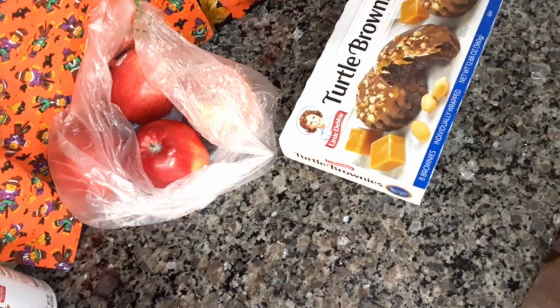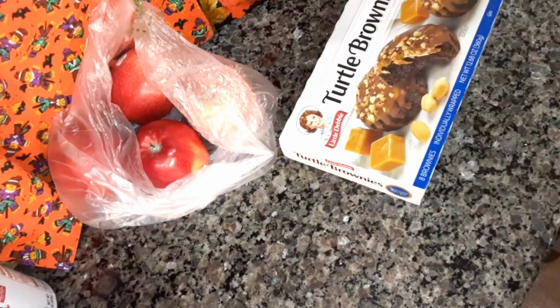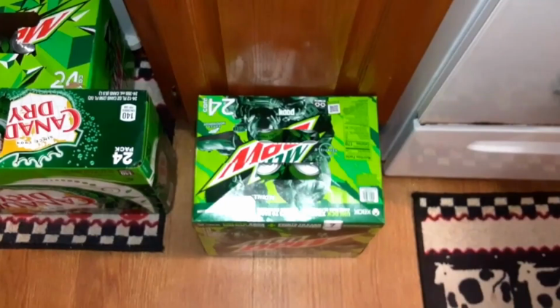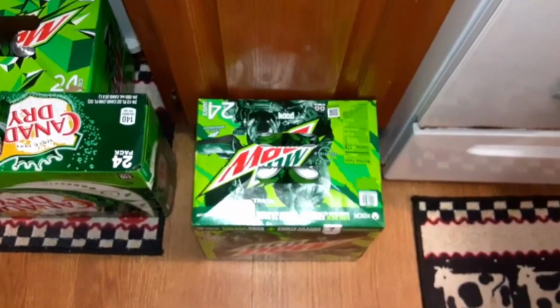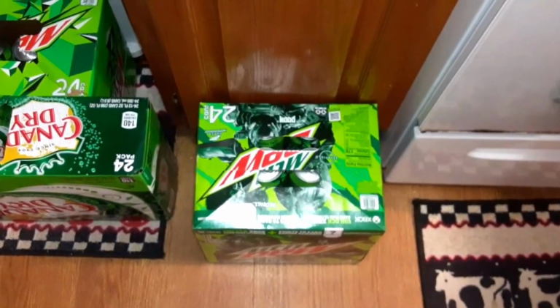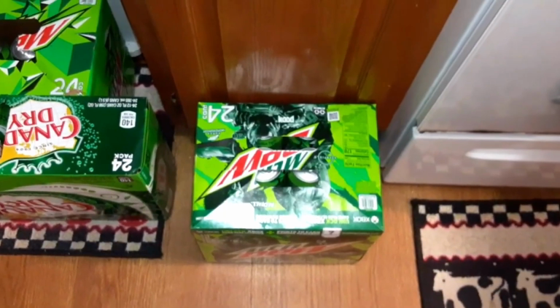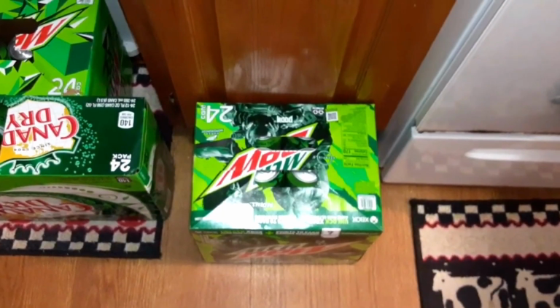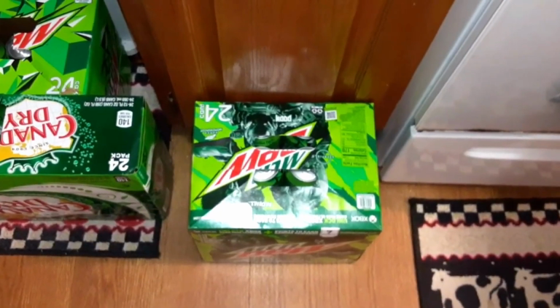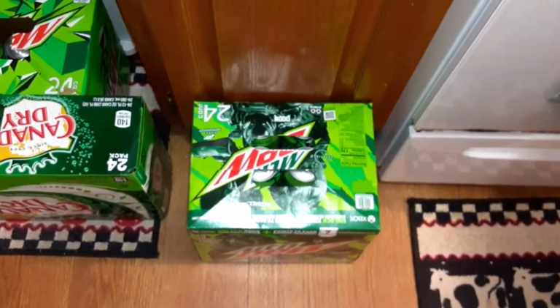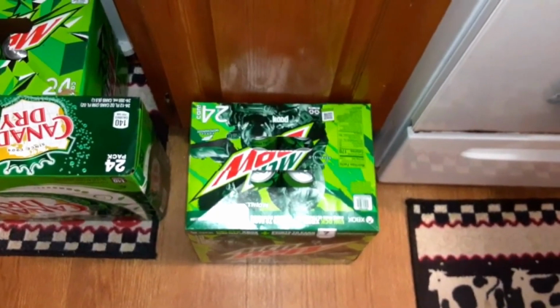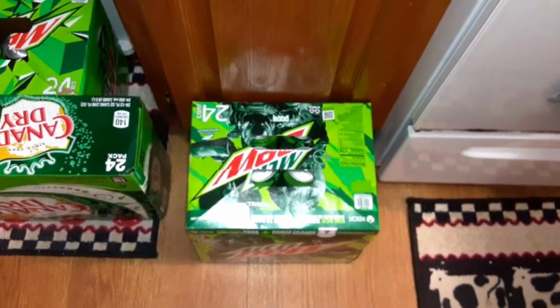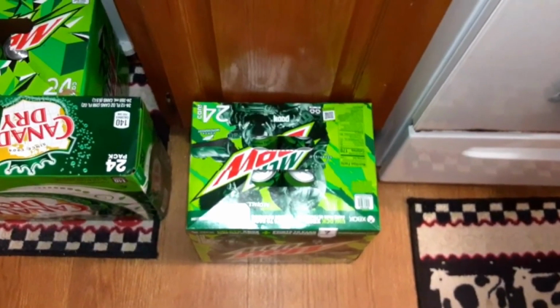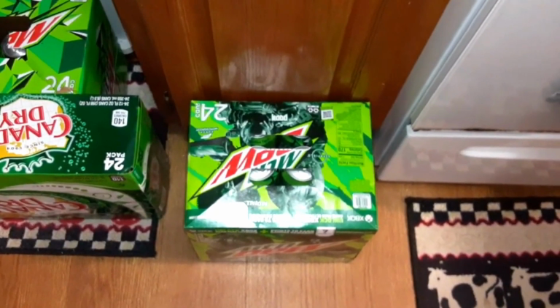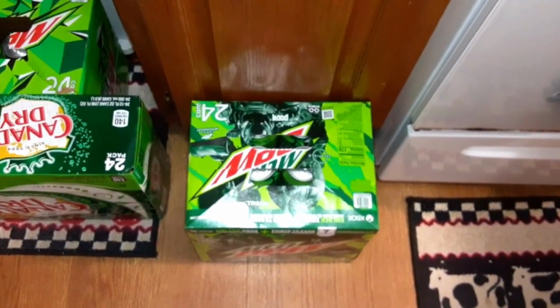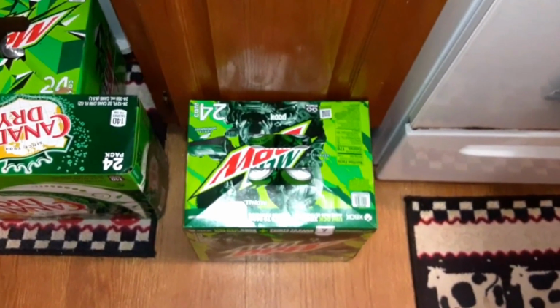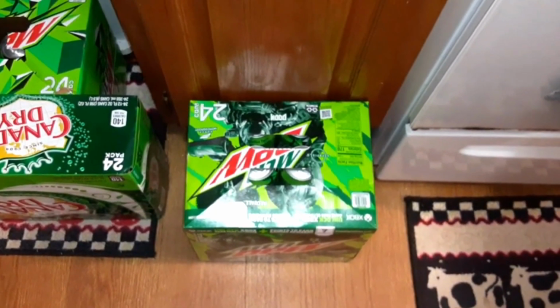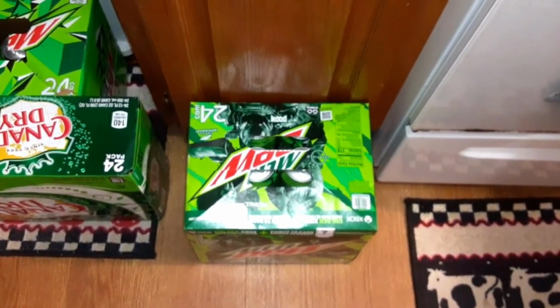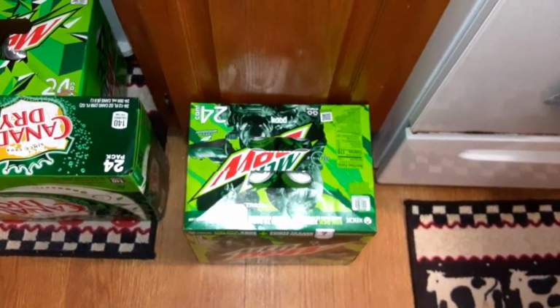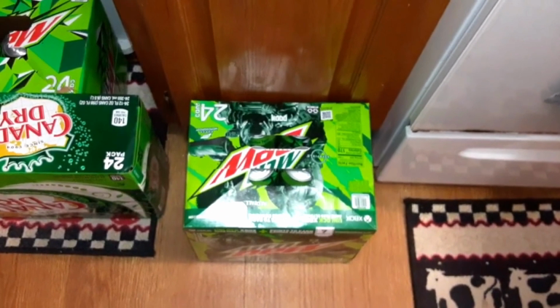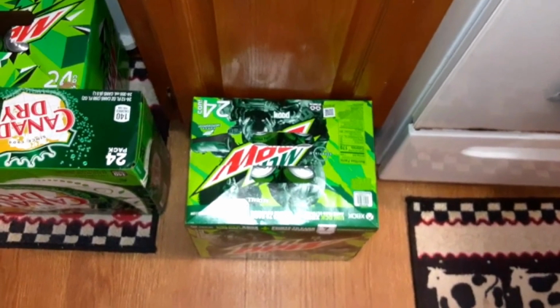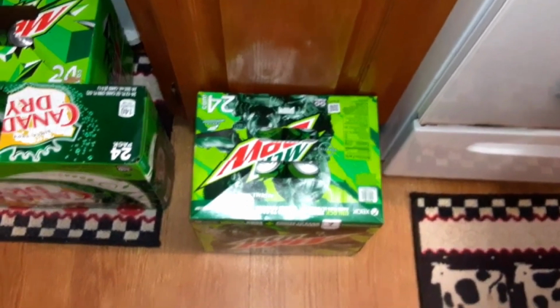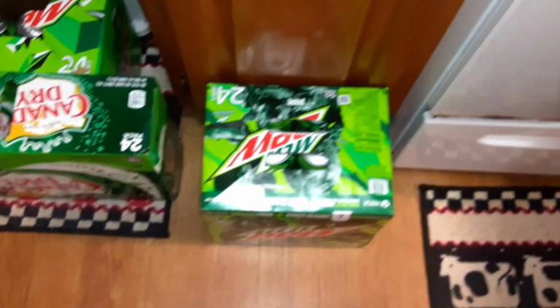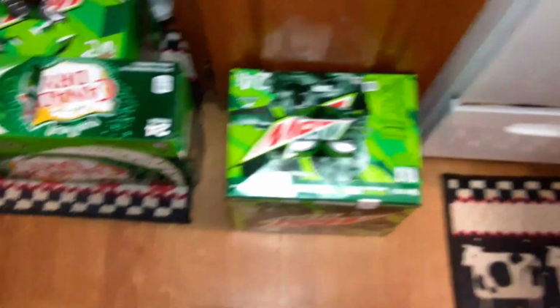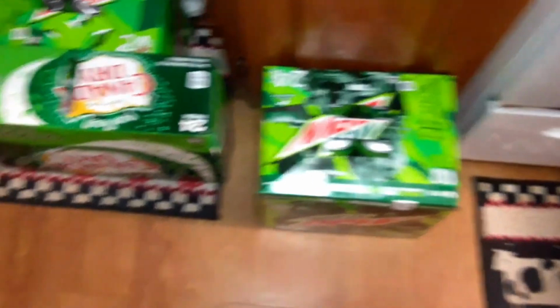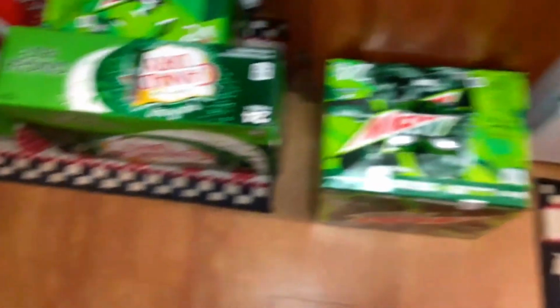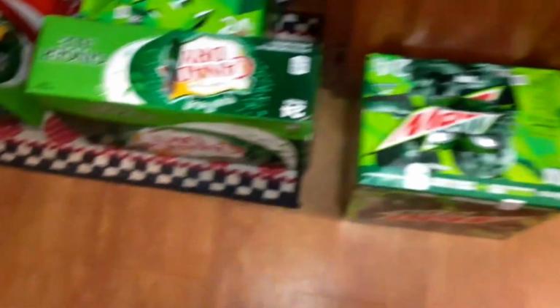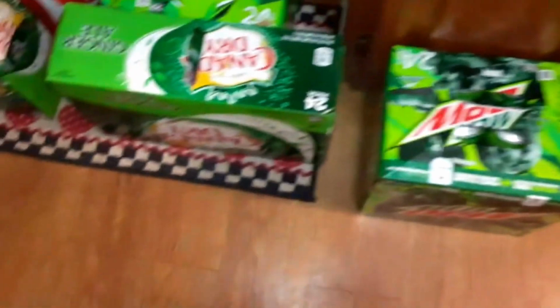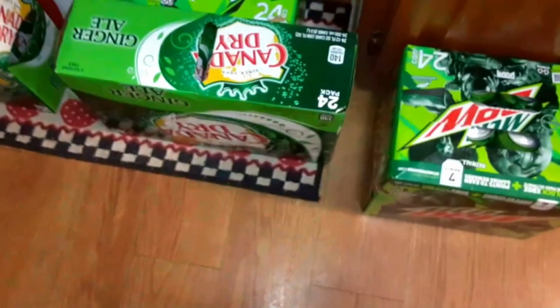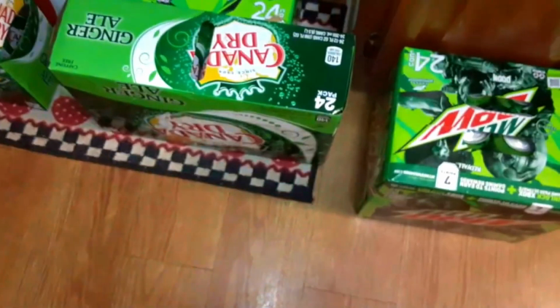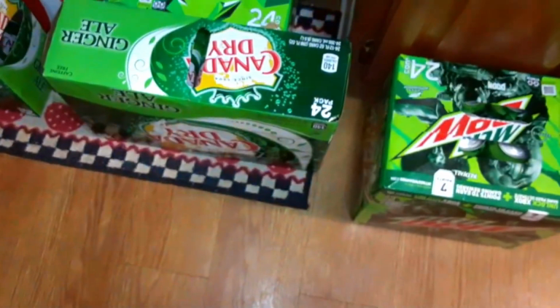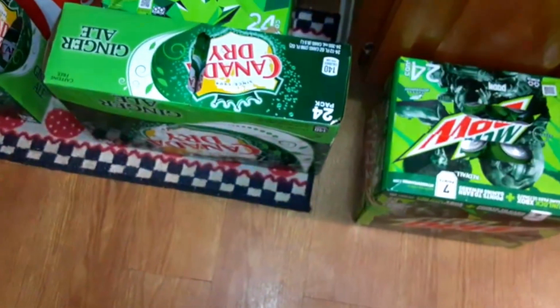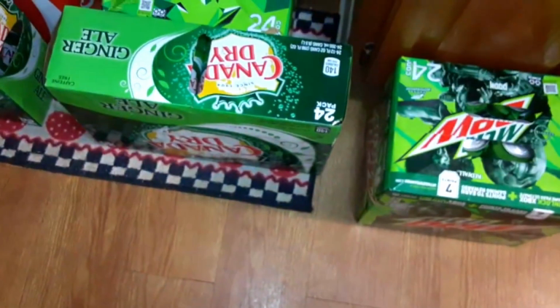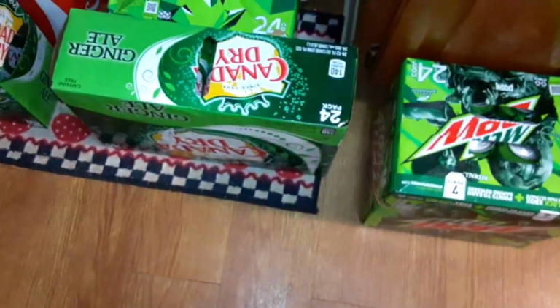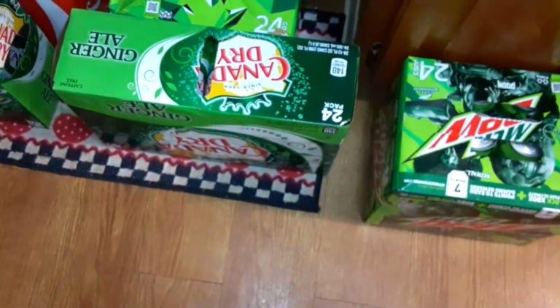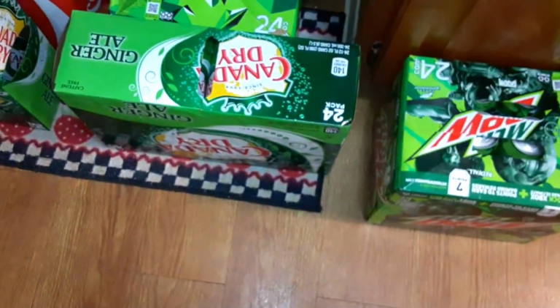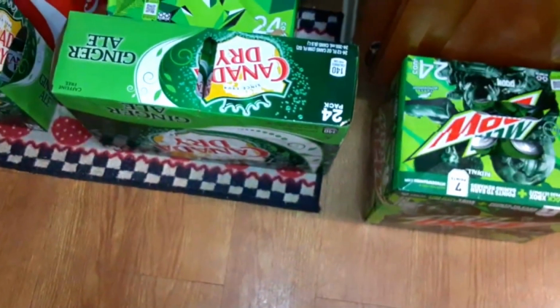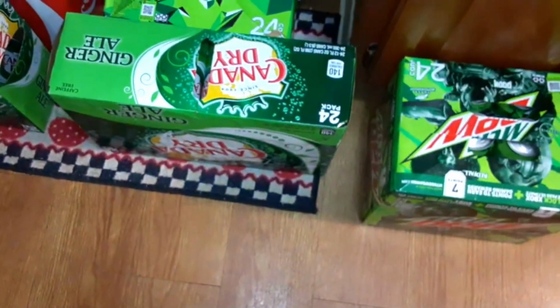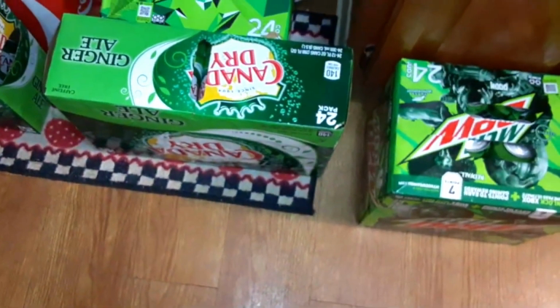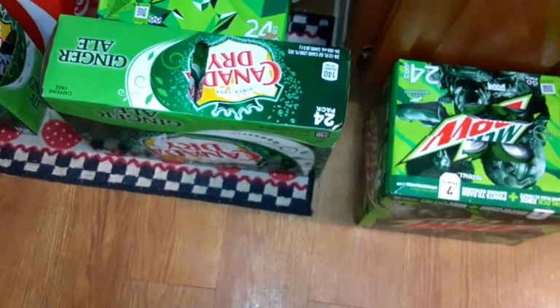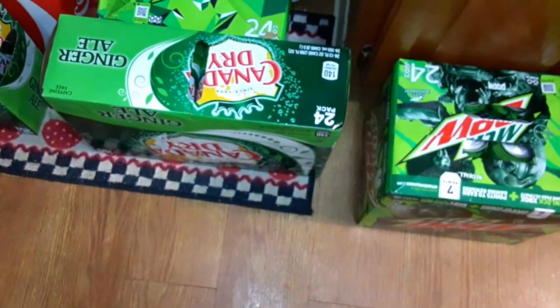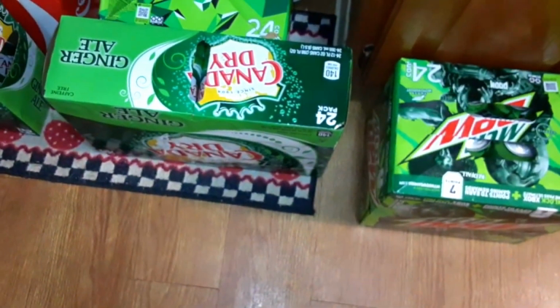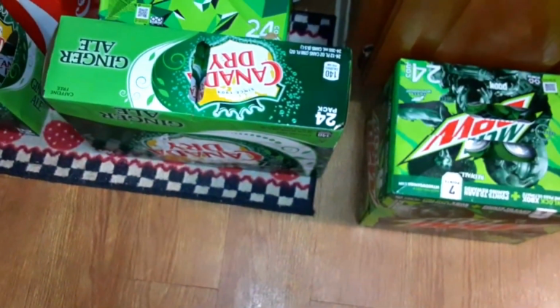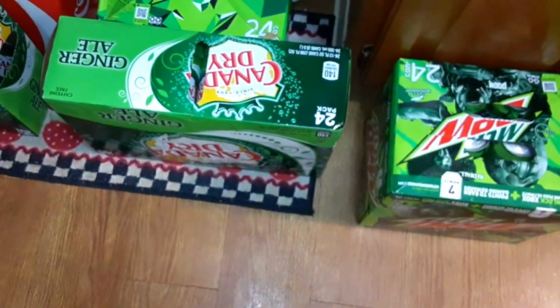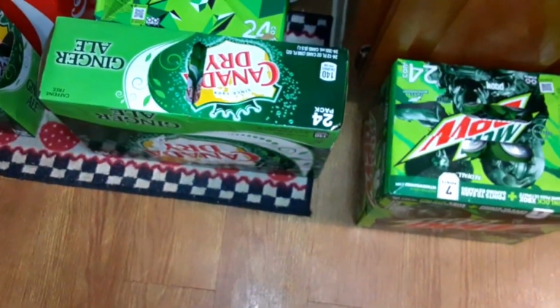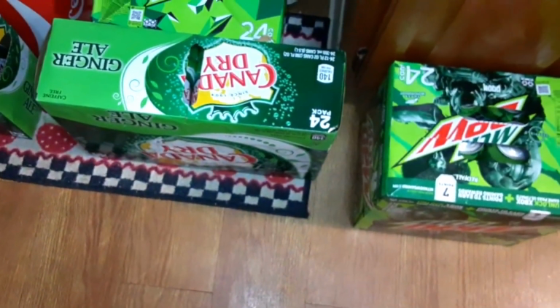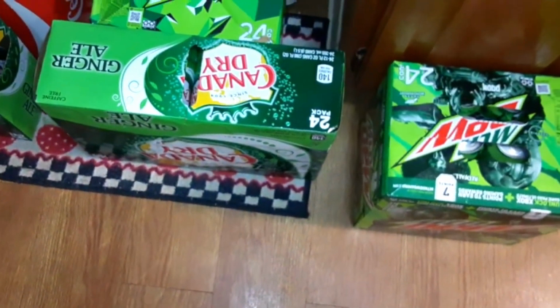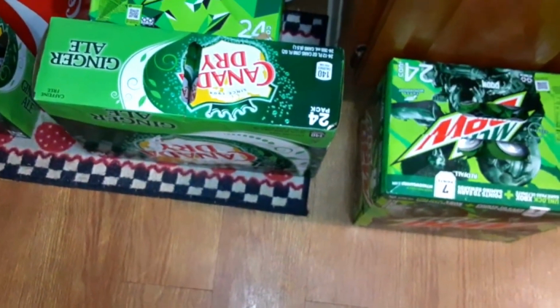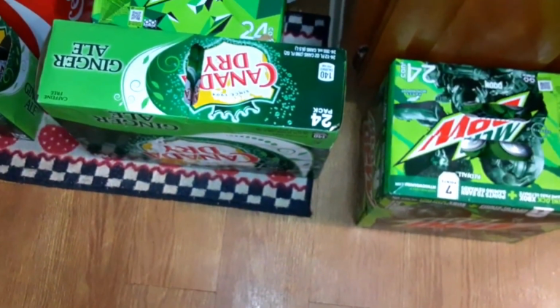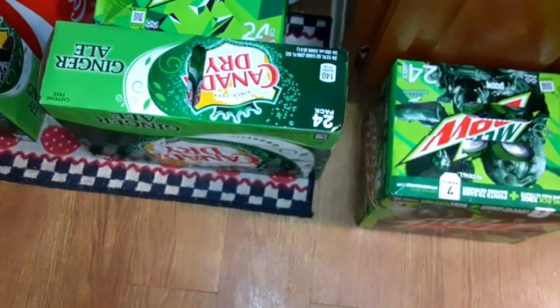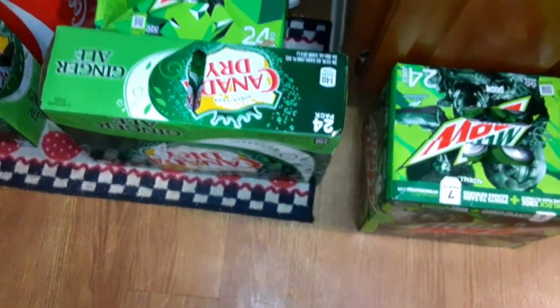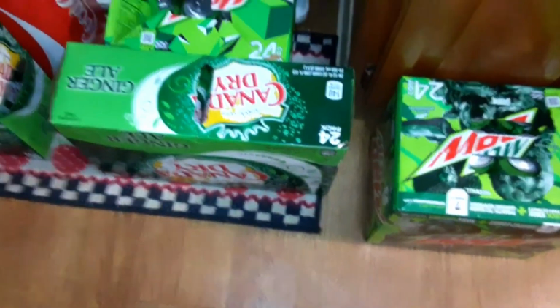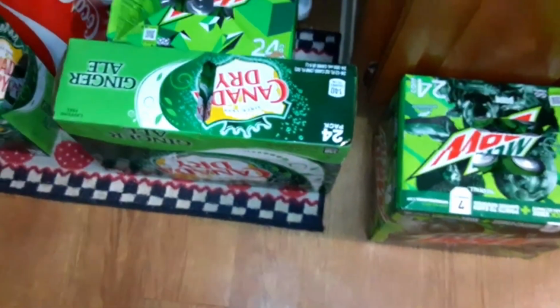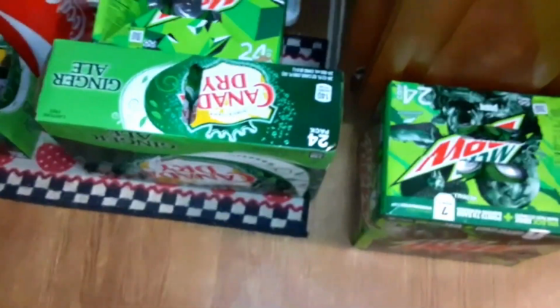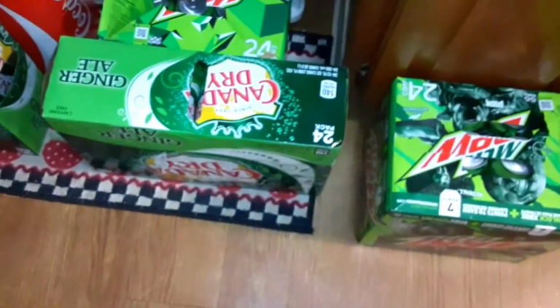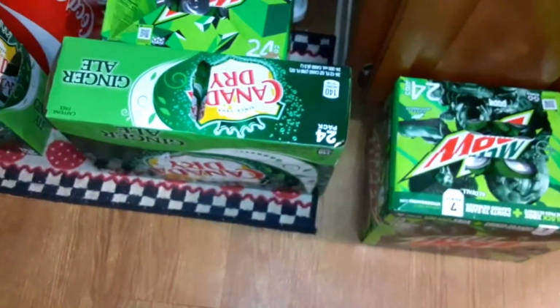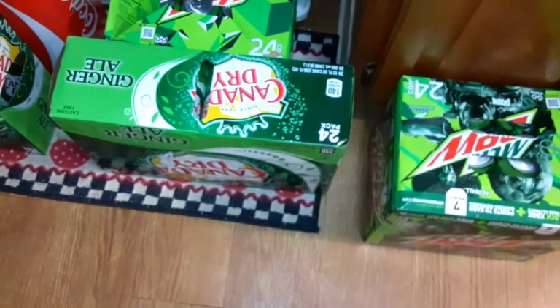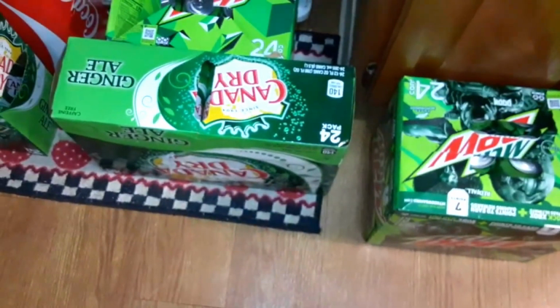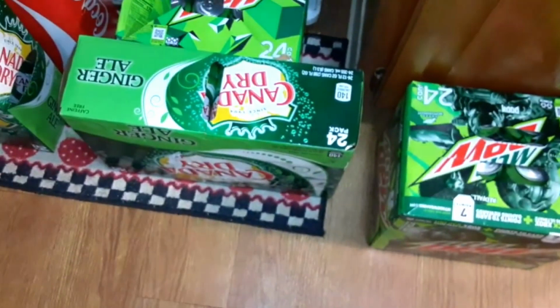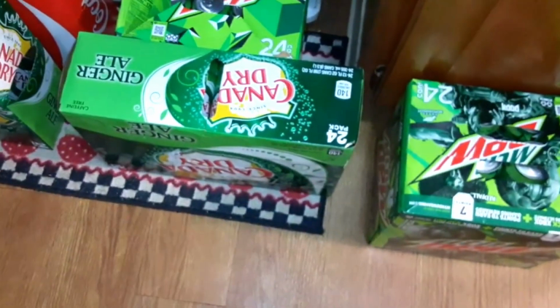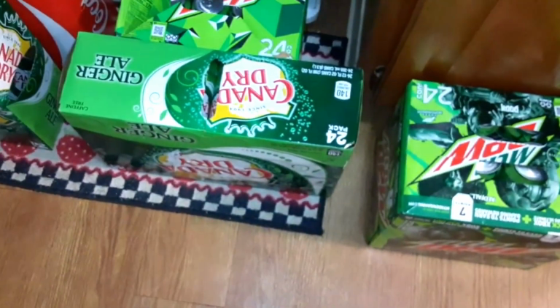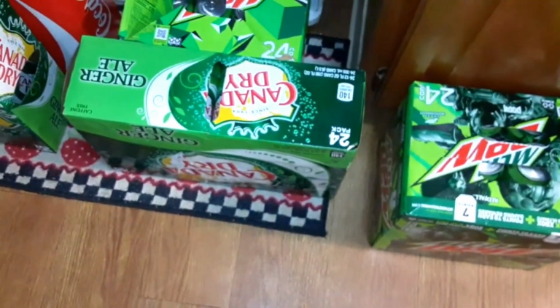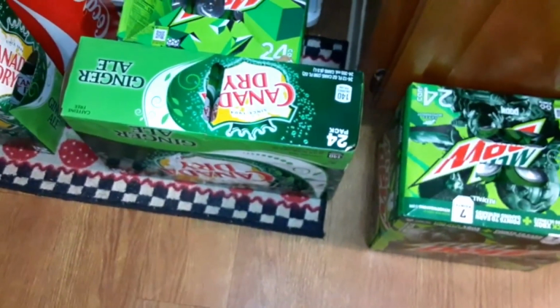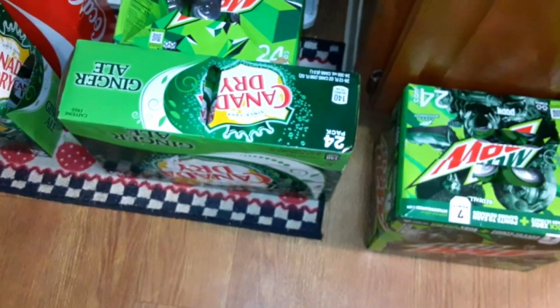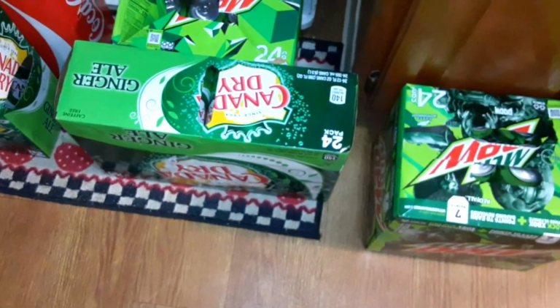I also bought a 24-pack of Mountain Dew and a 24-pack of Canada Dry ginger ale. And that's it on my Walmart haul.